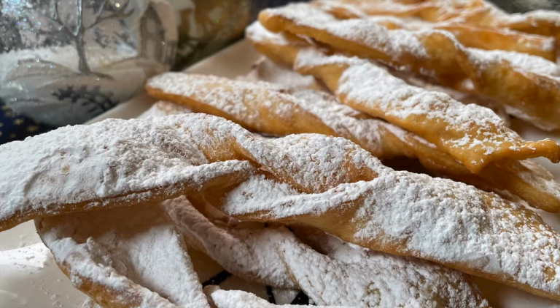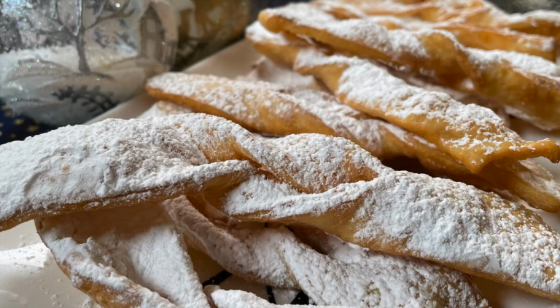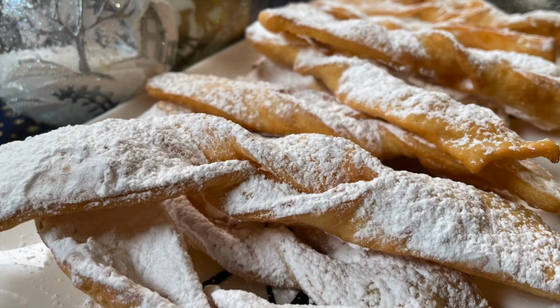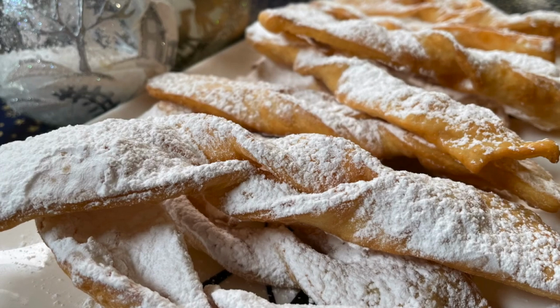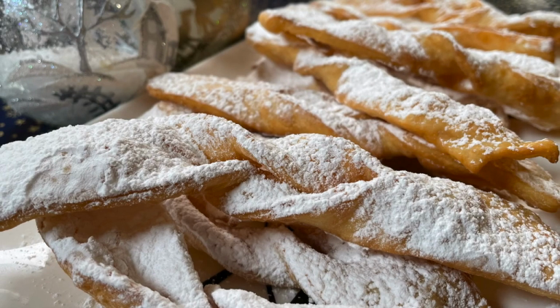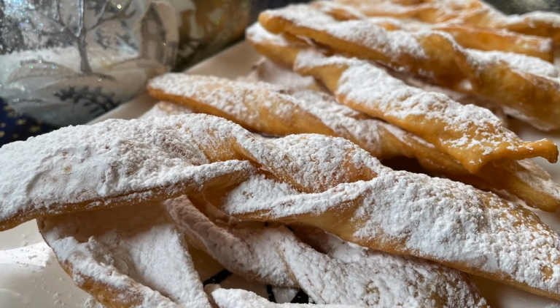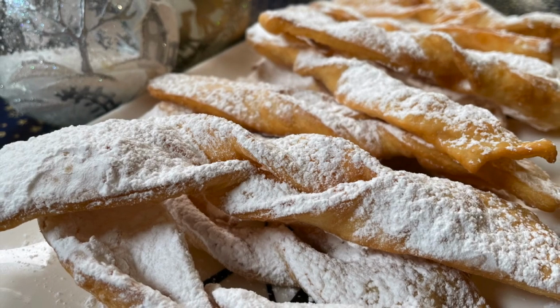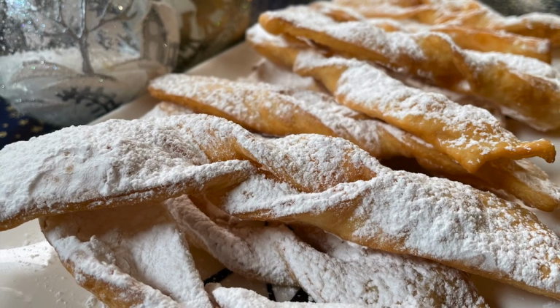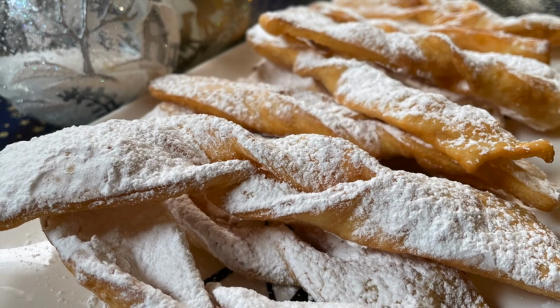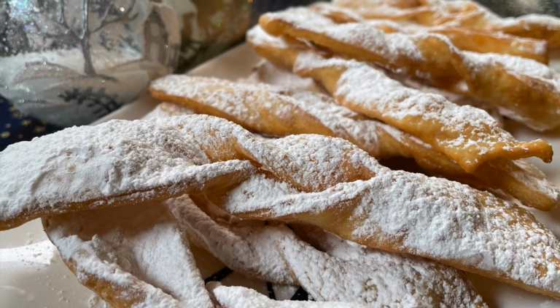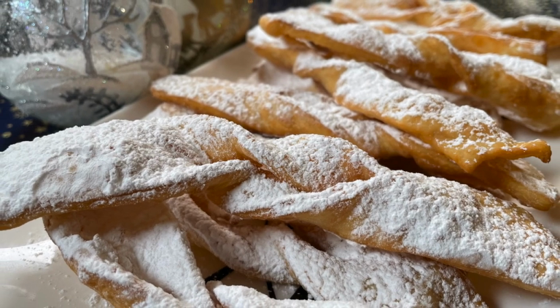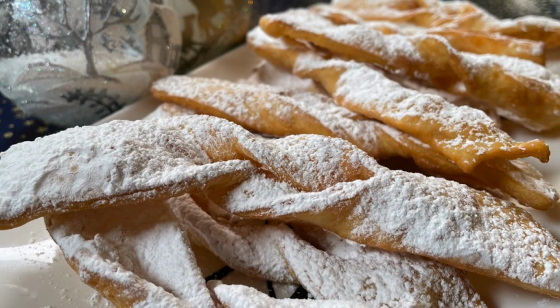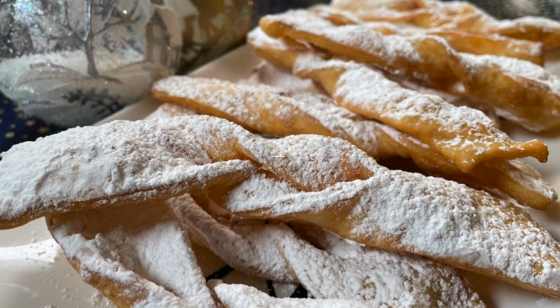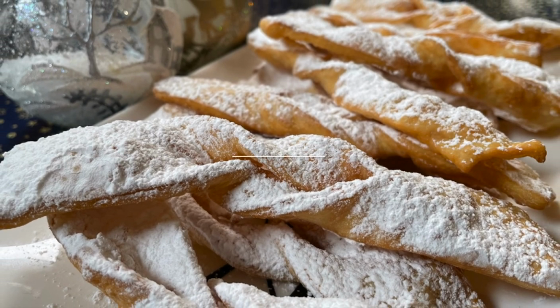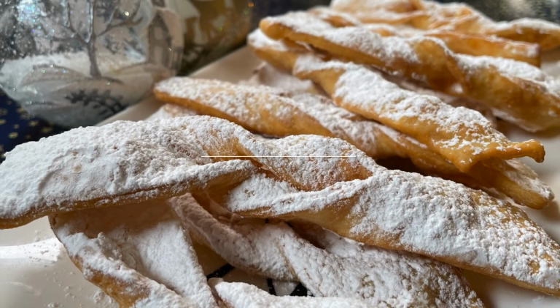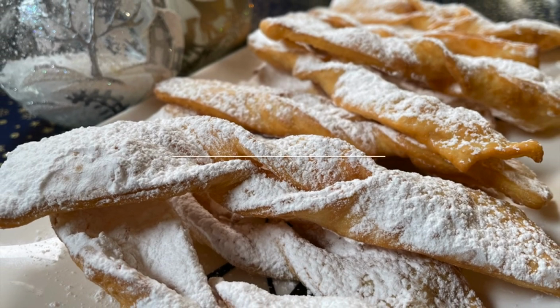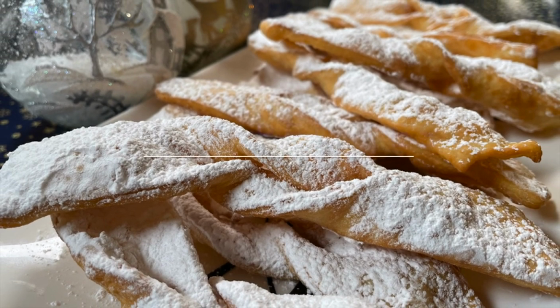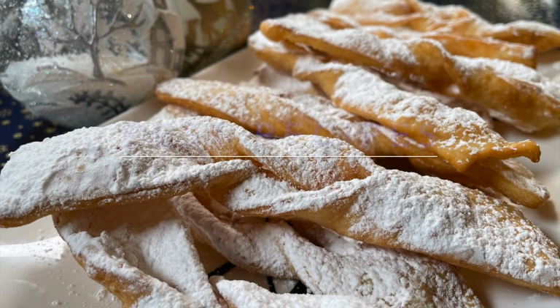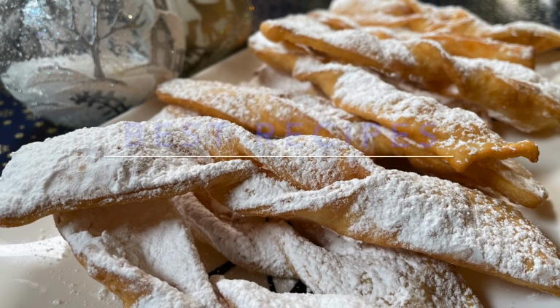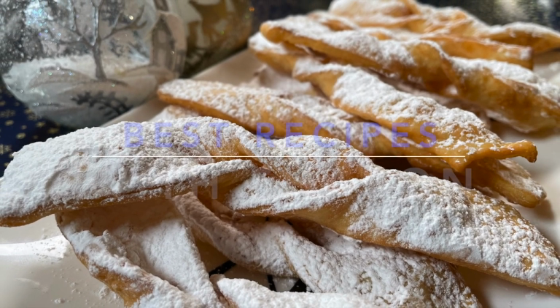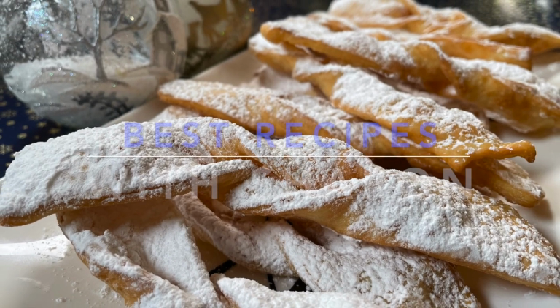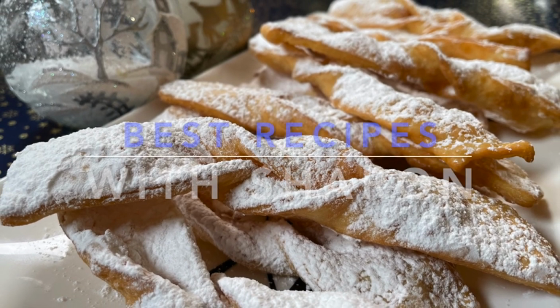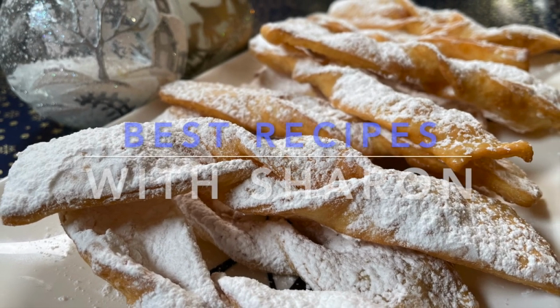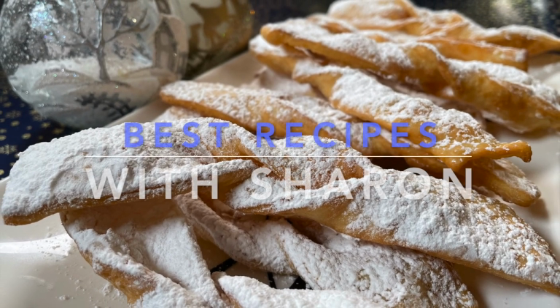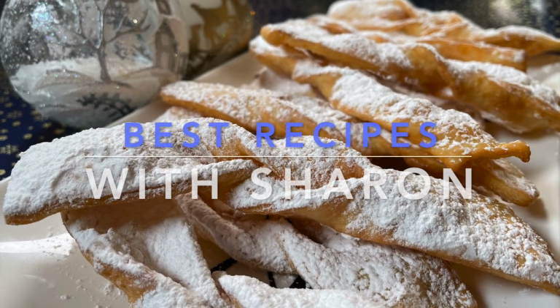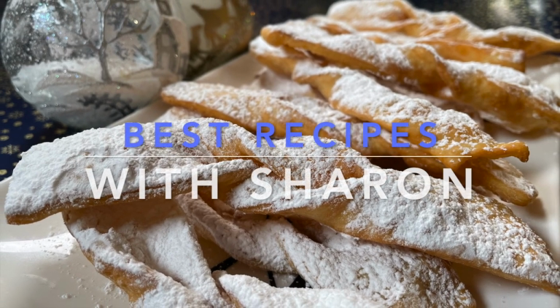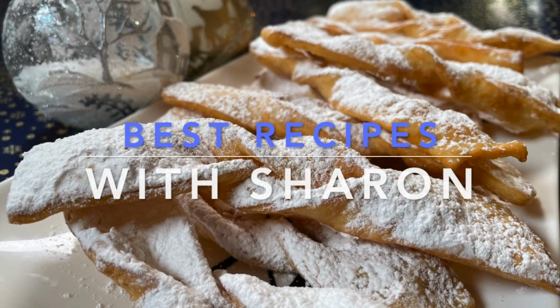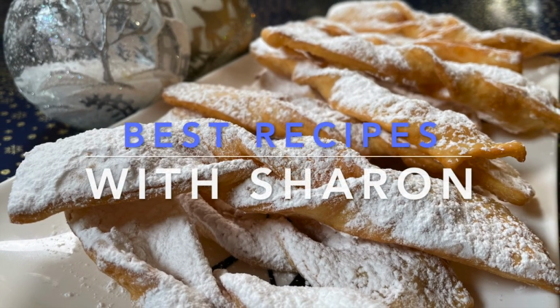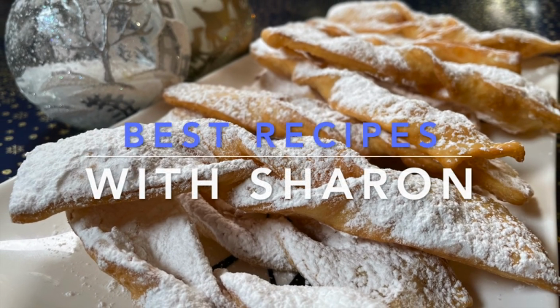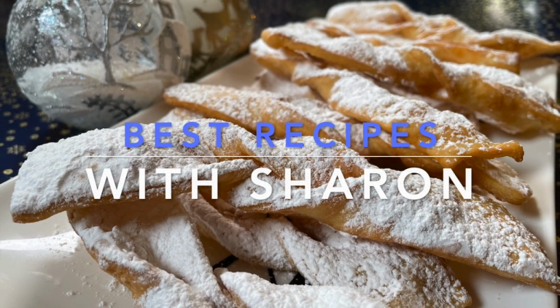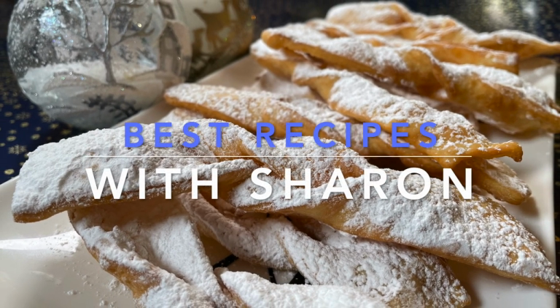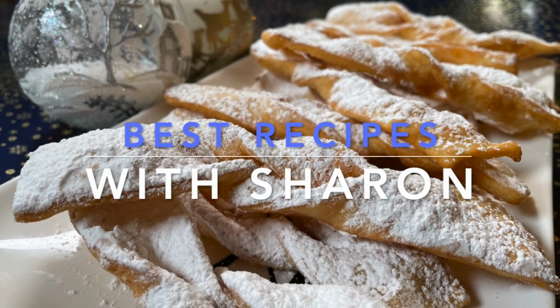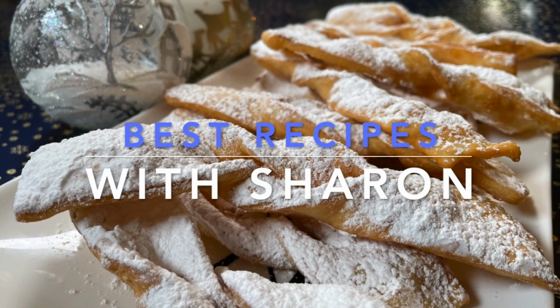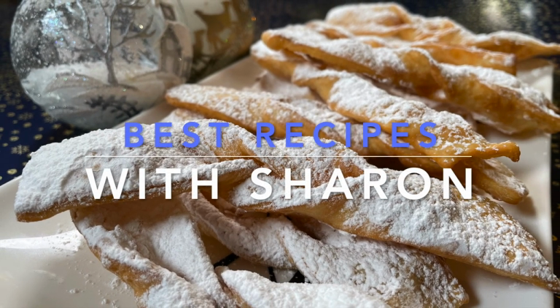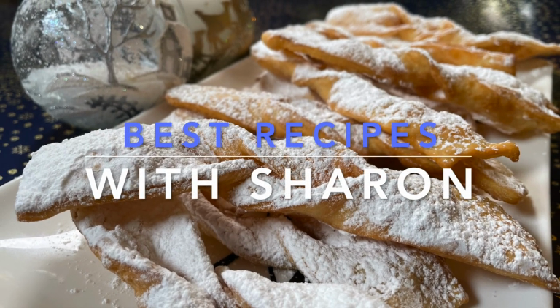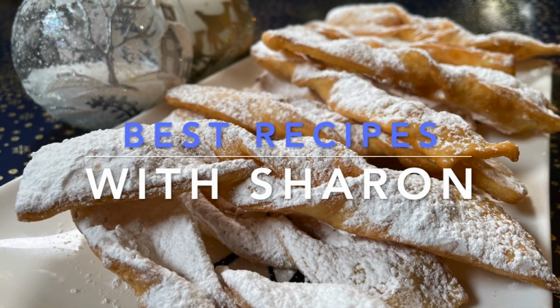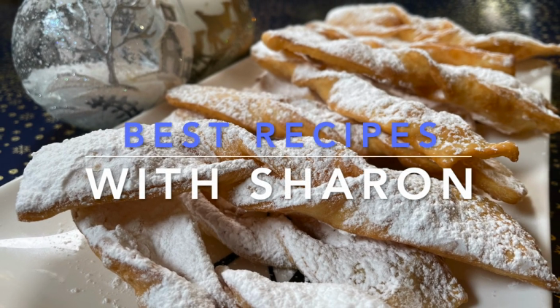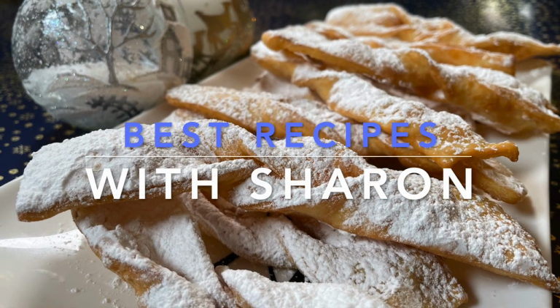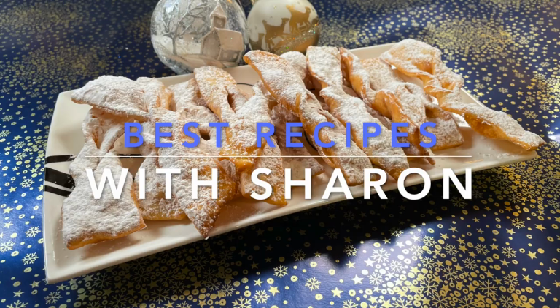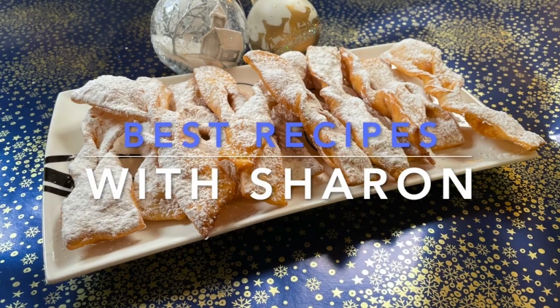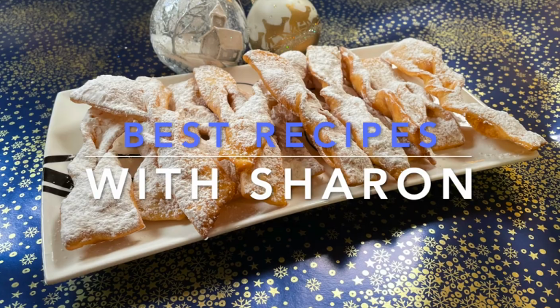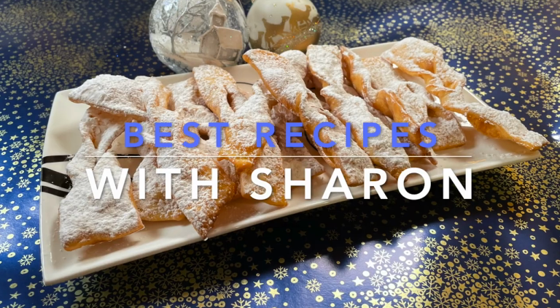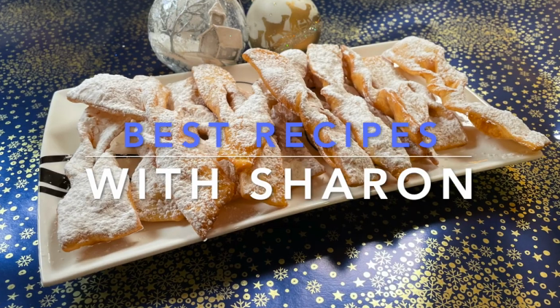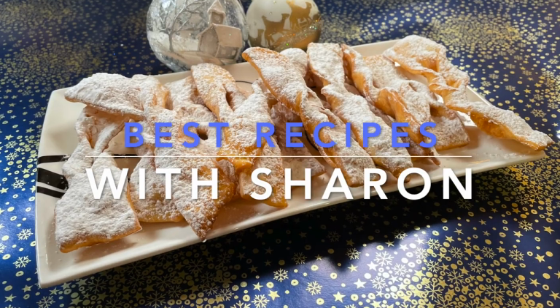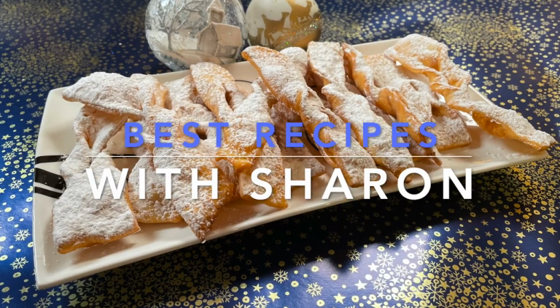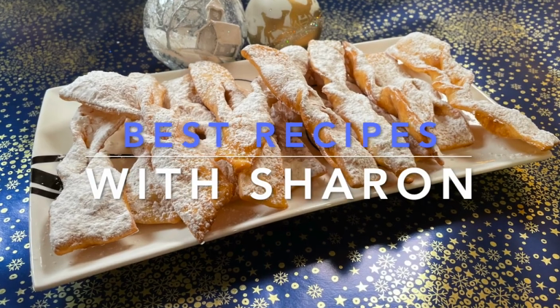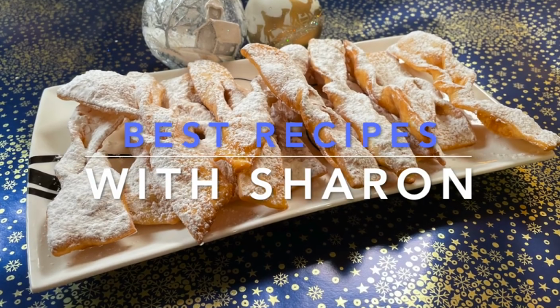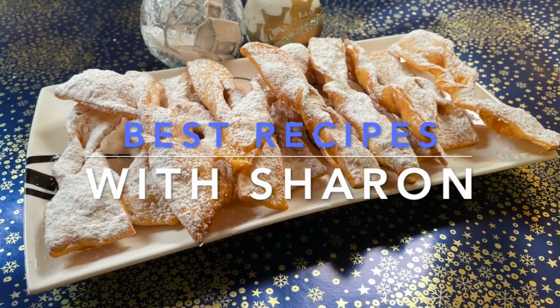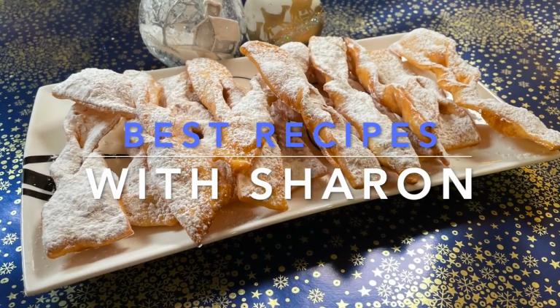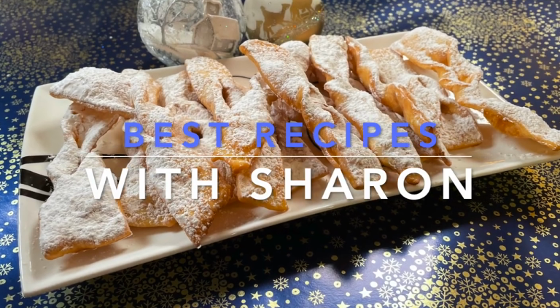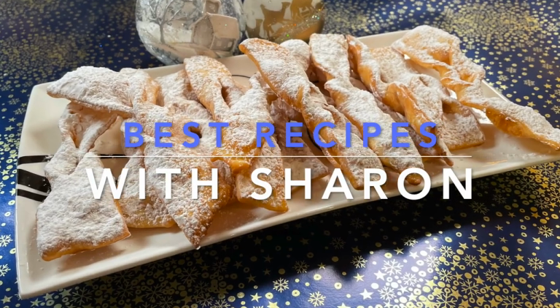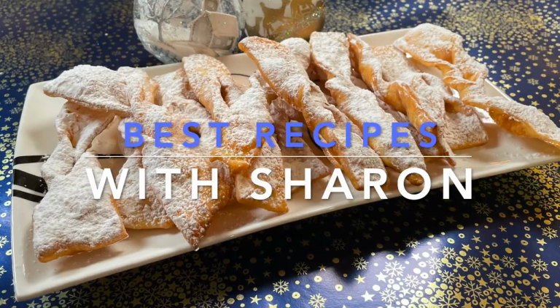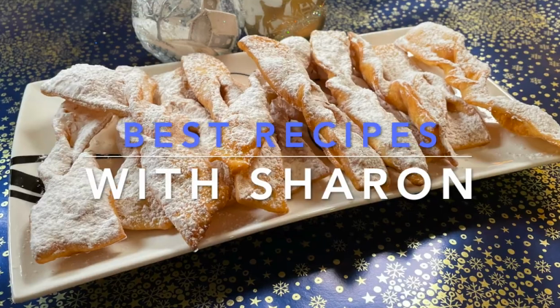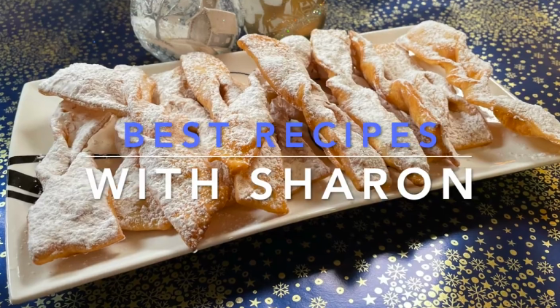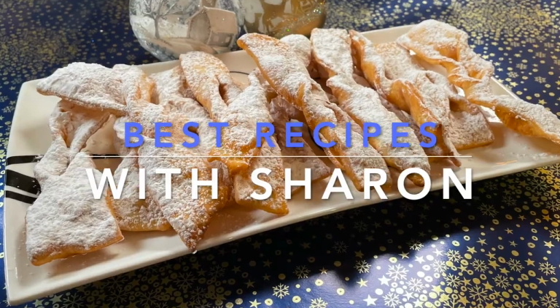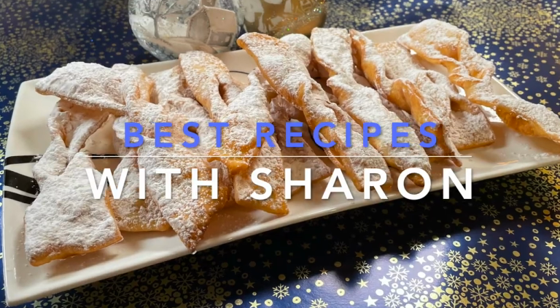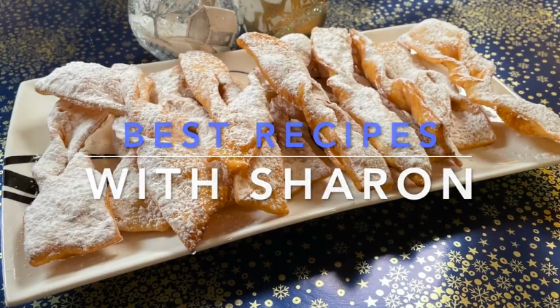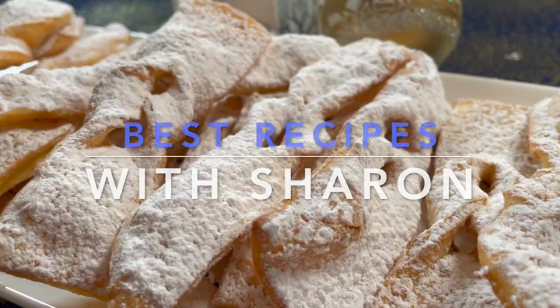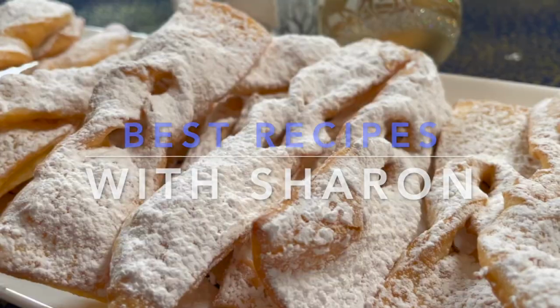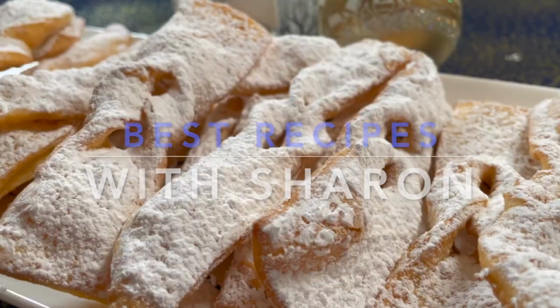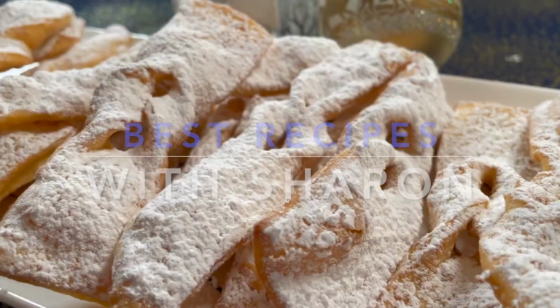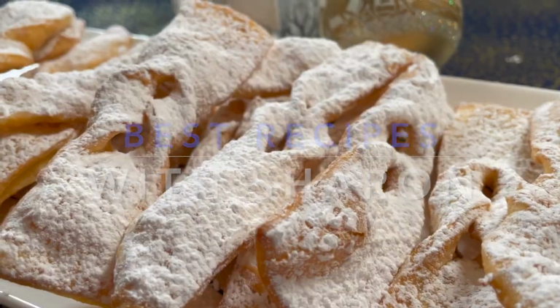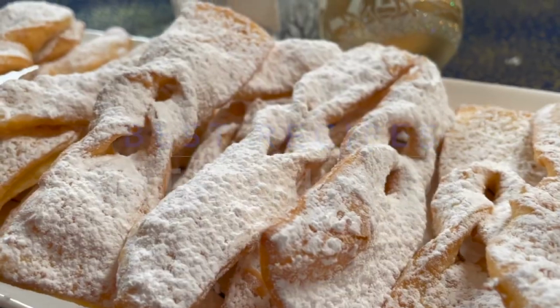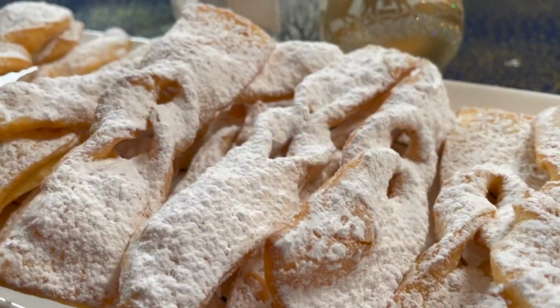Hi everyone! Welcome to Best Recipes with Sharon. This recipe is for a Polish Kruziki.